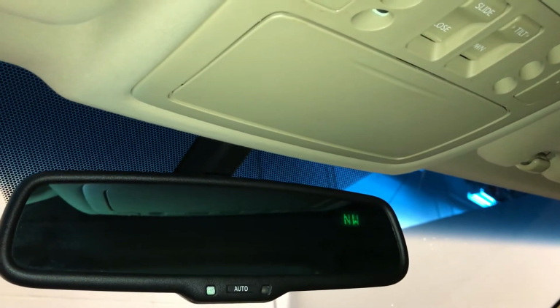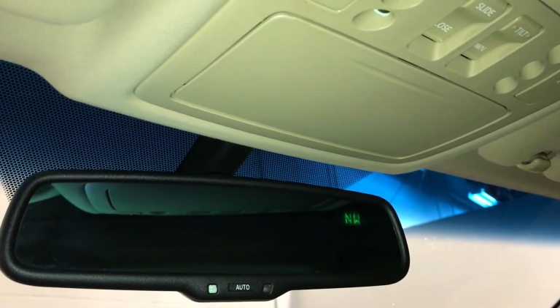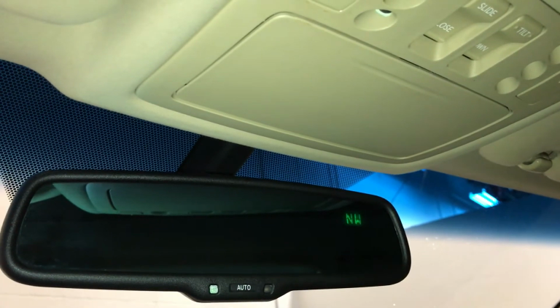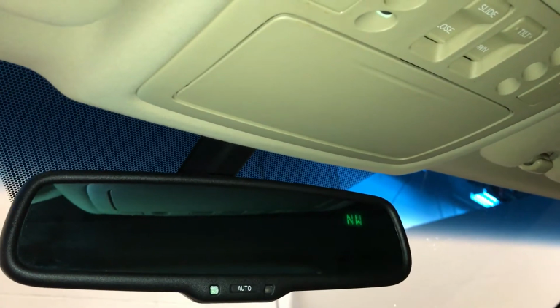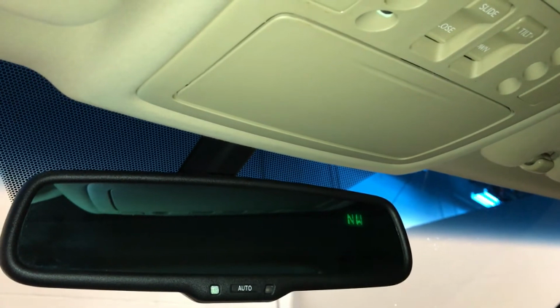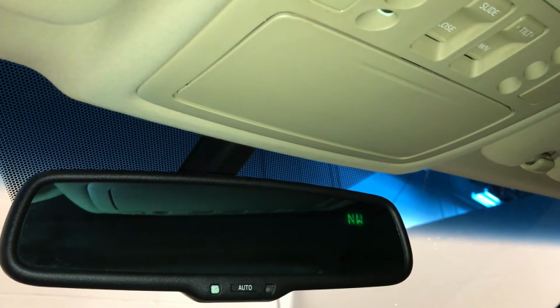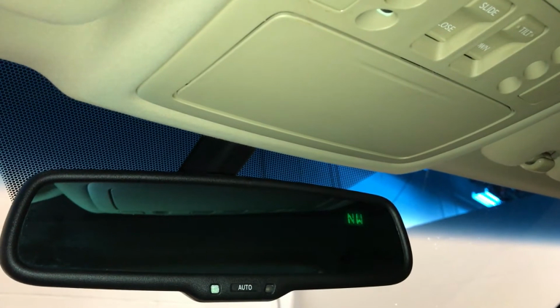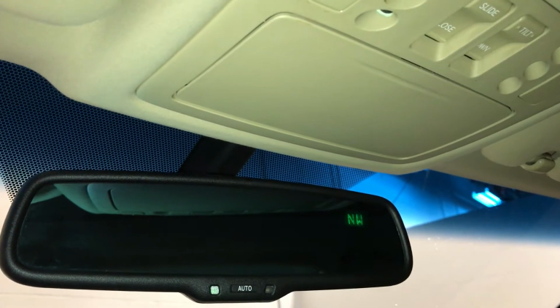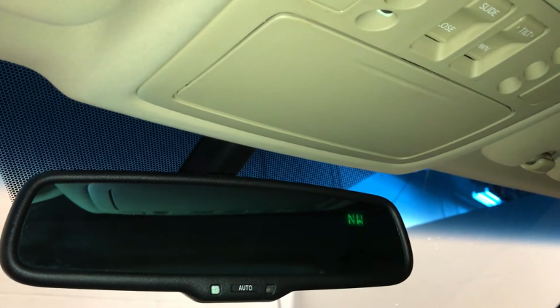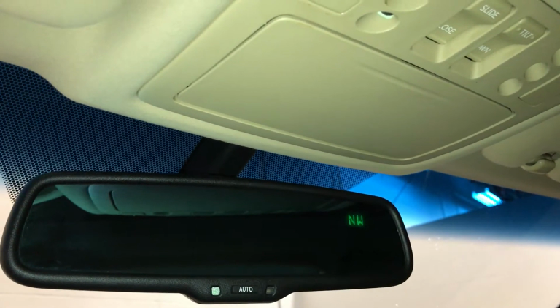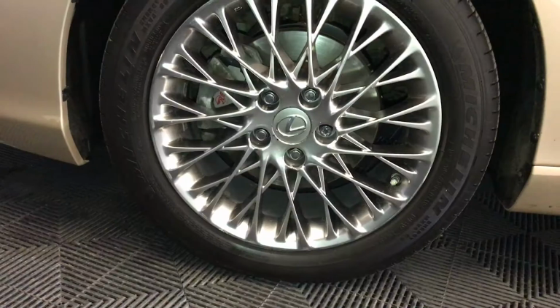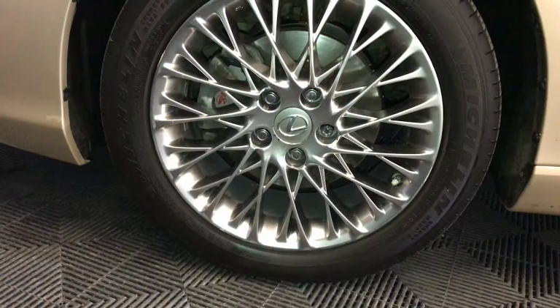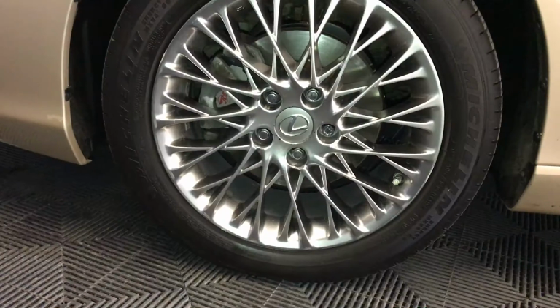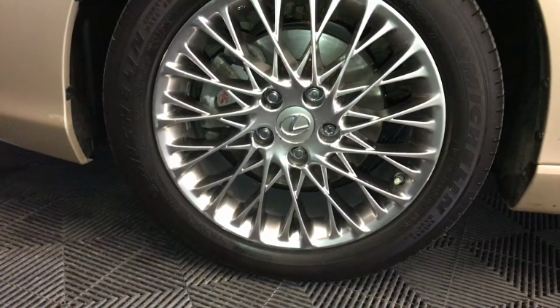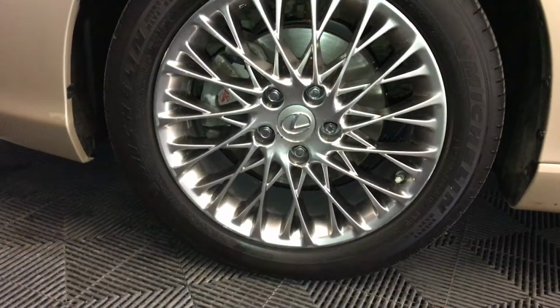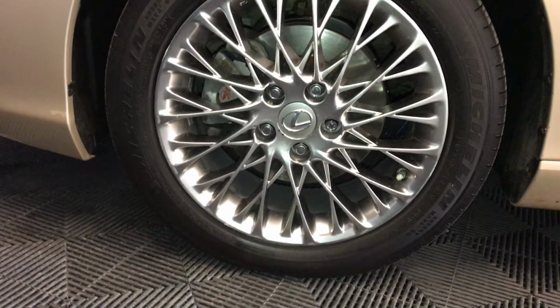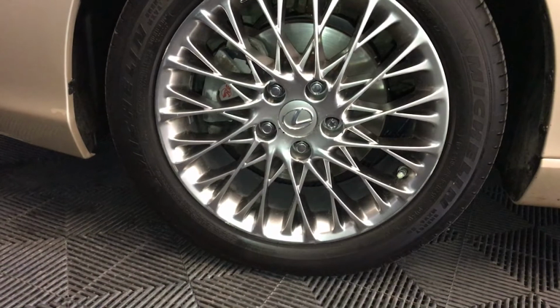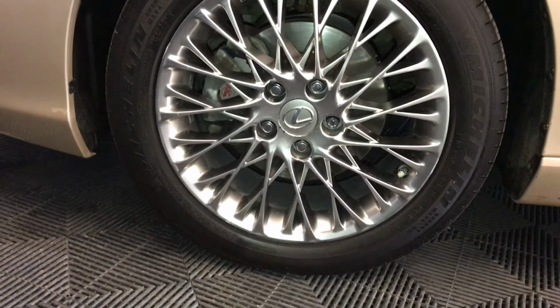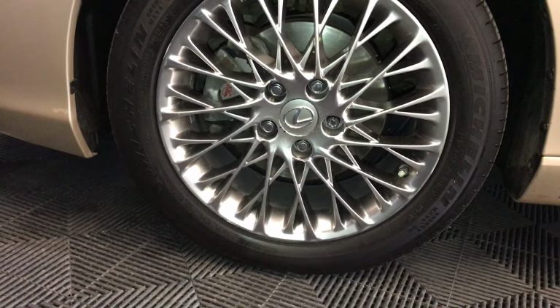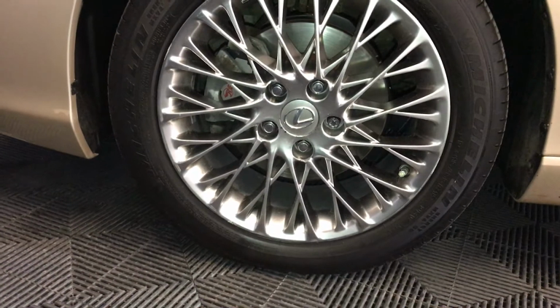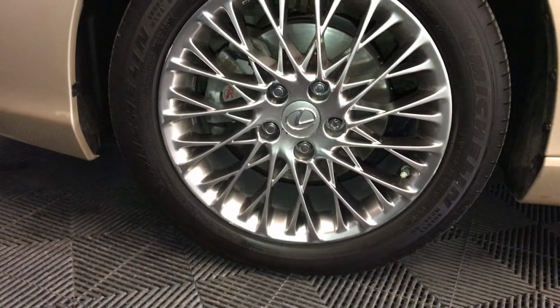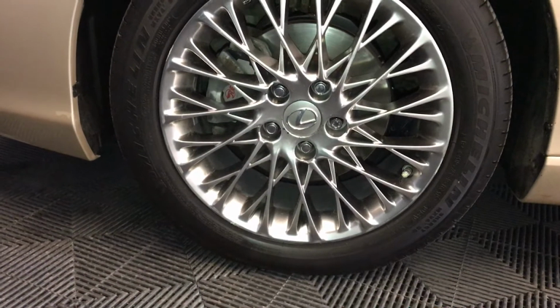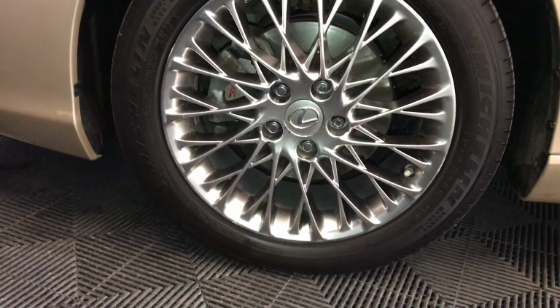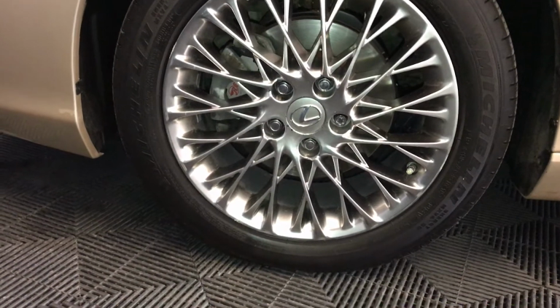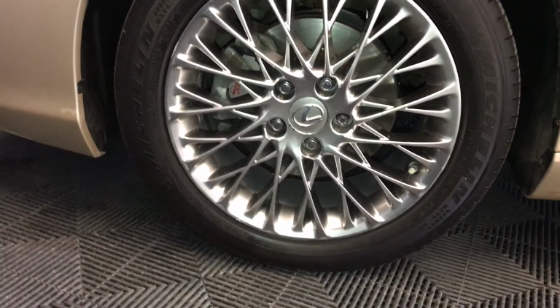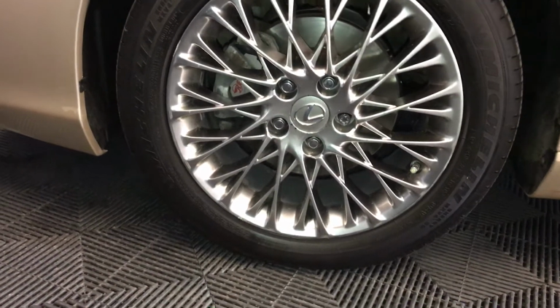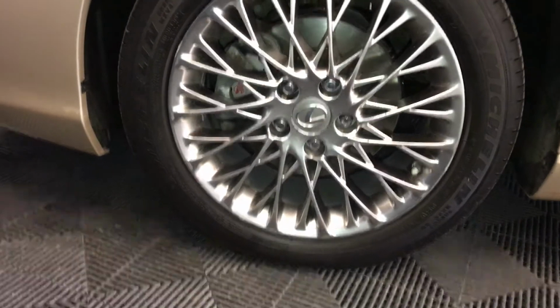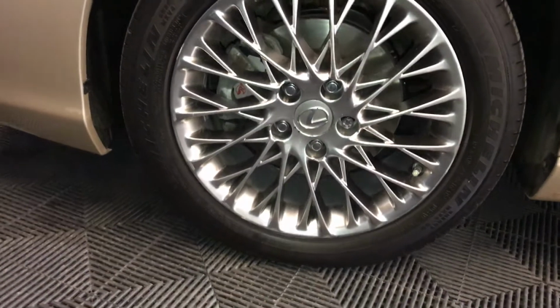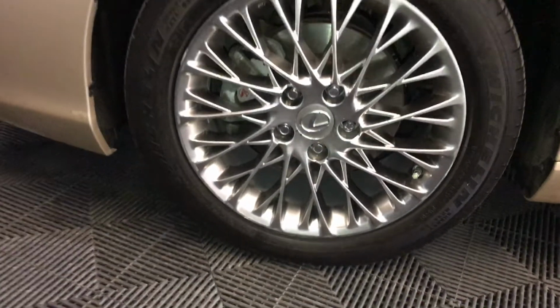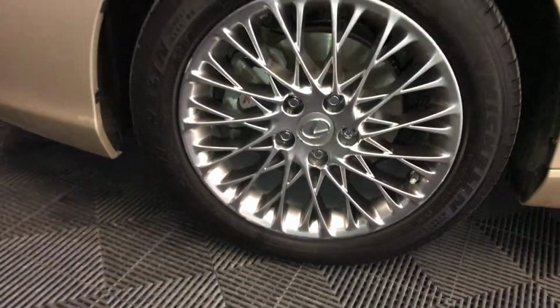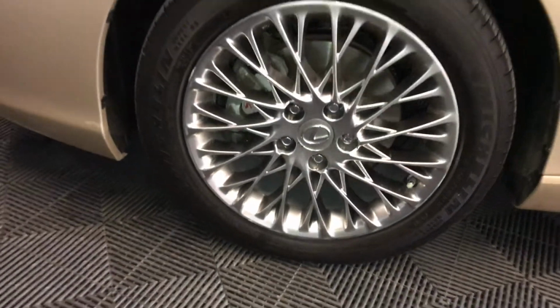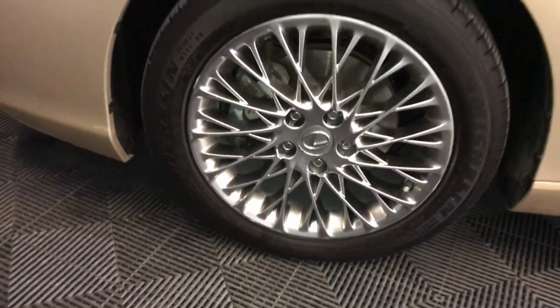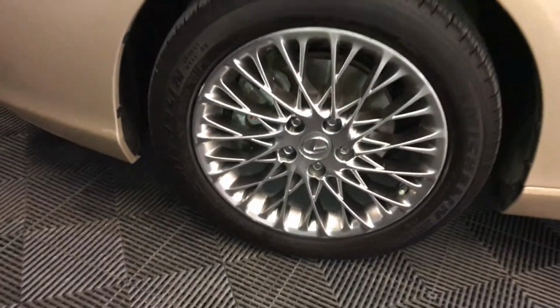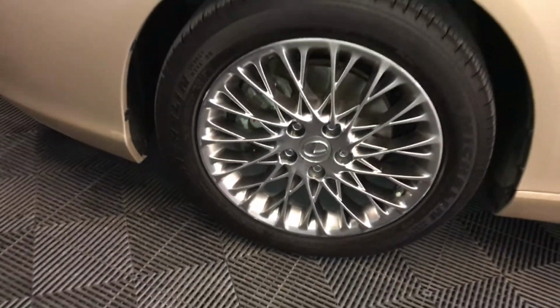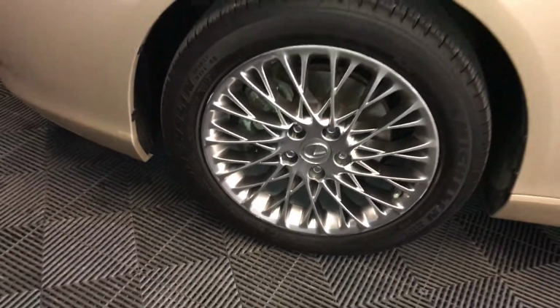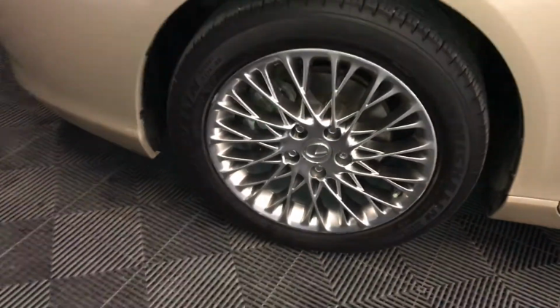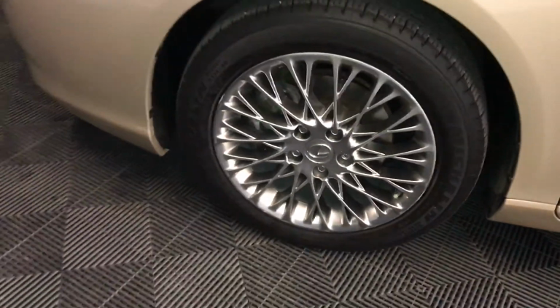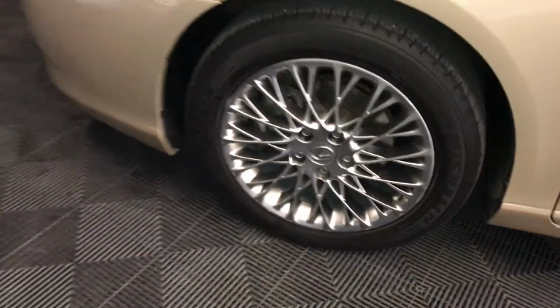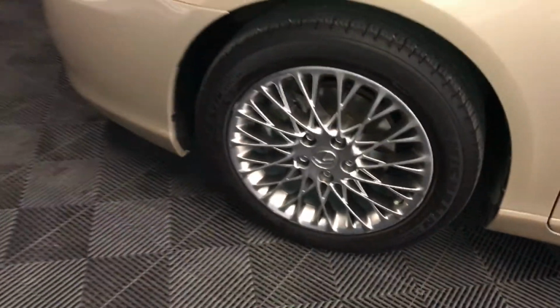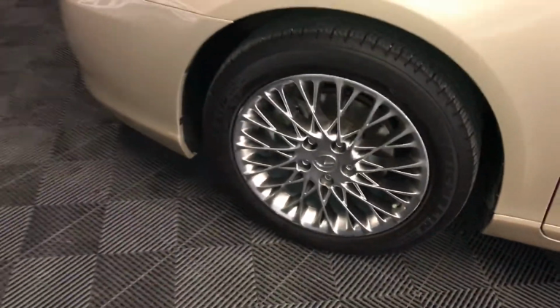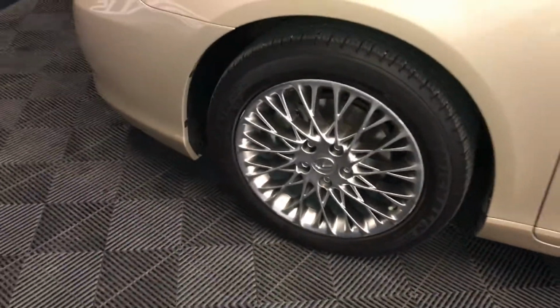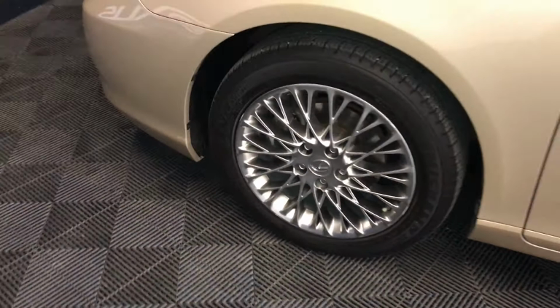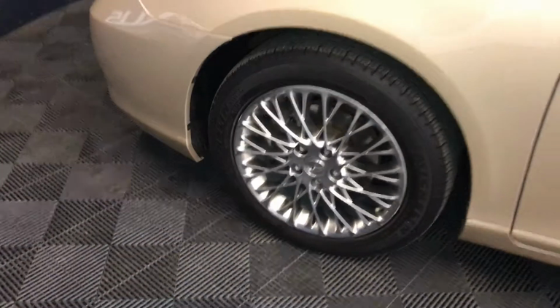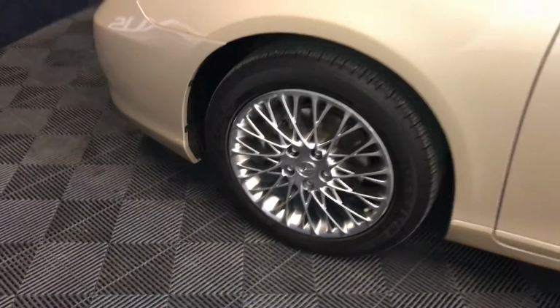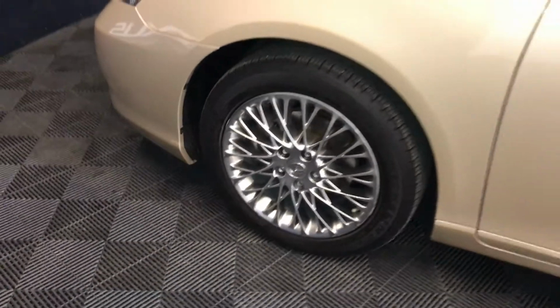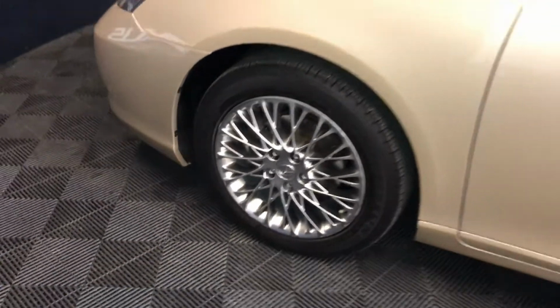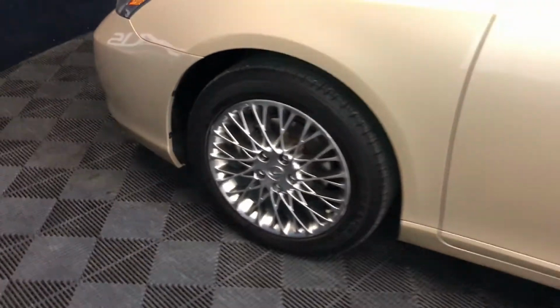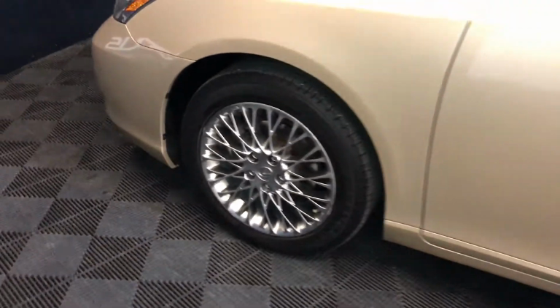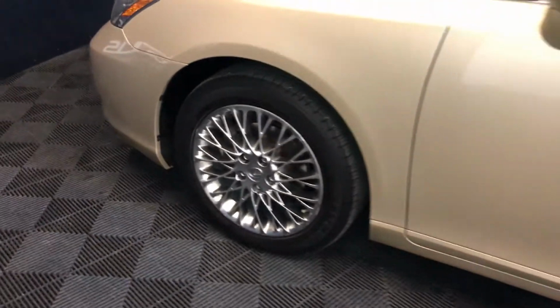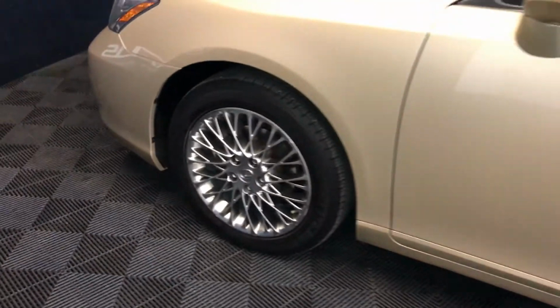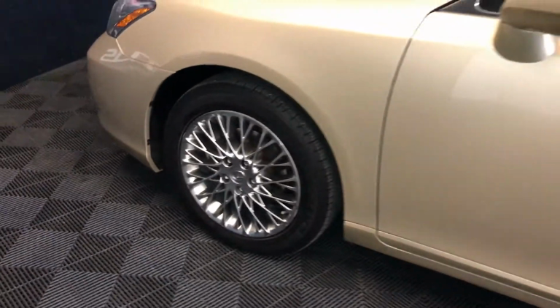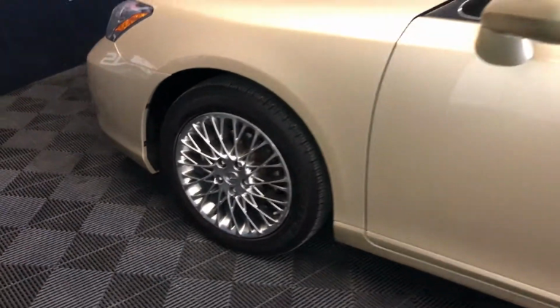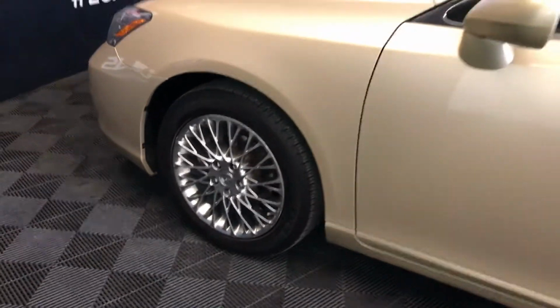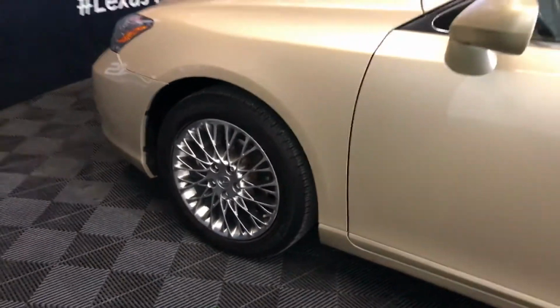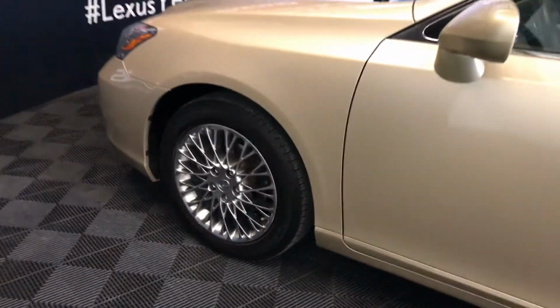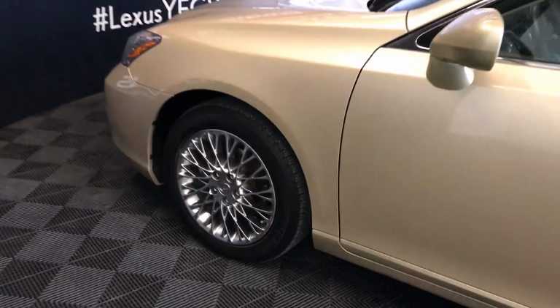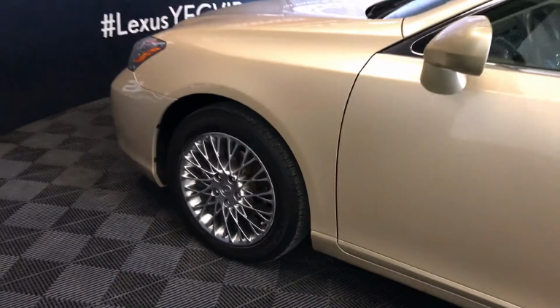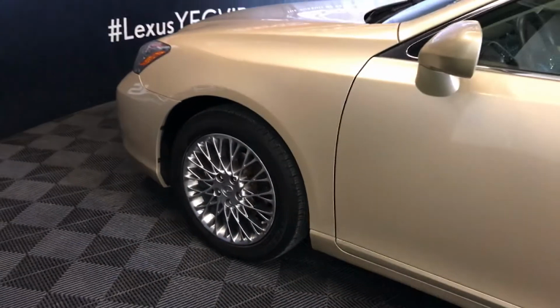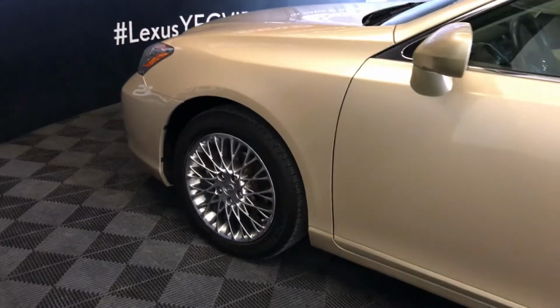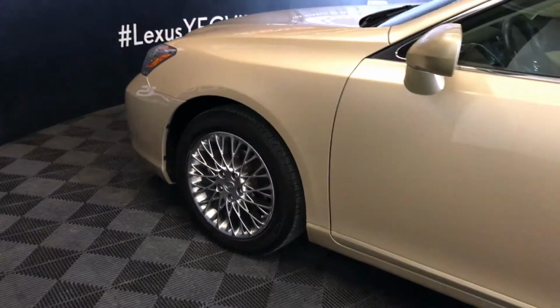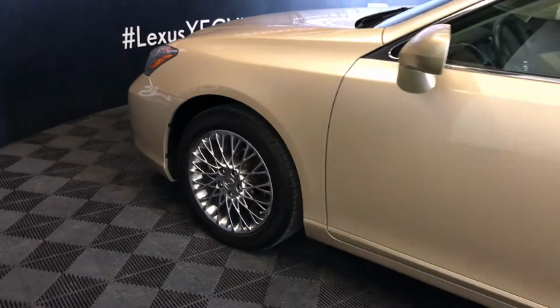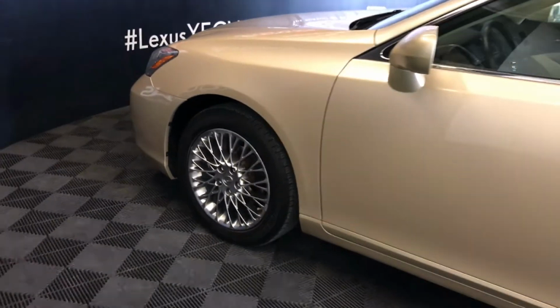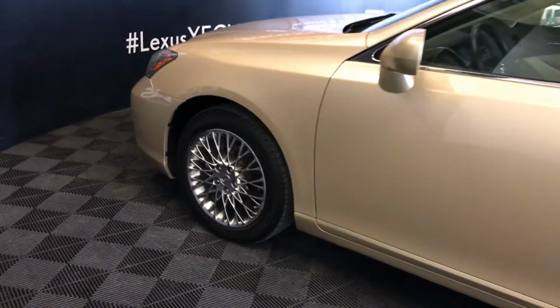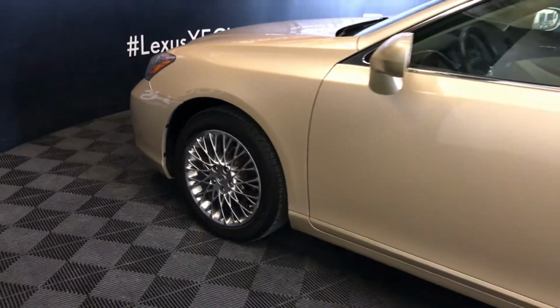17-inch wheels with wheel locks, keyless entry with smart access.